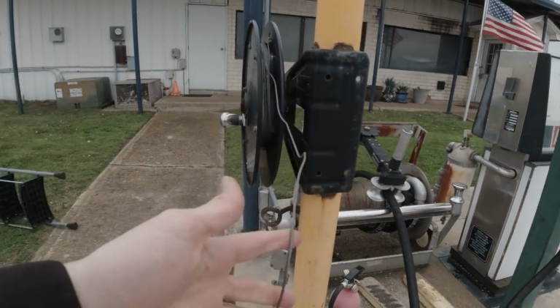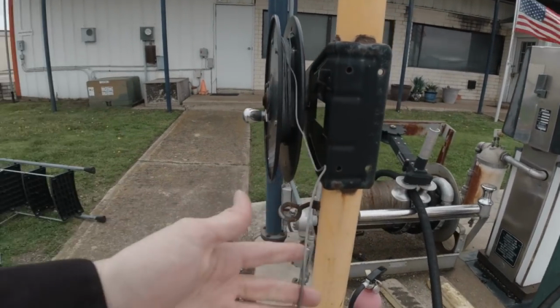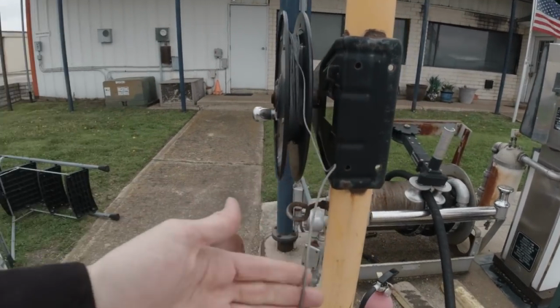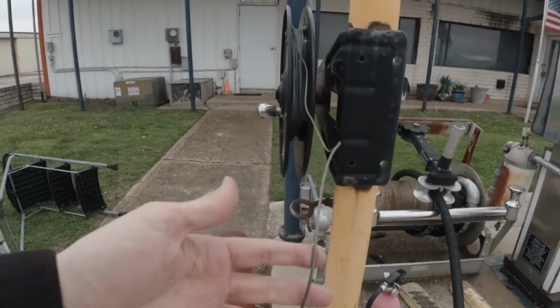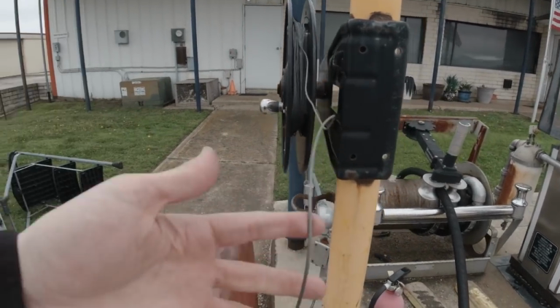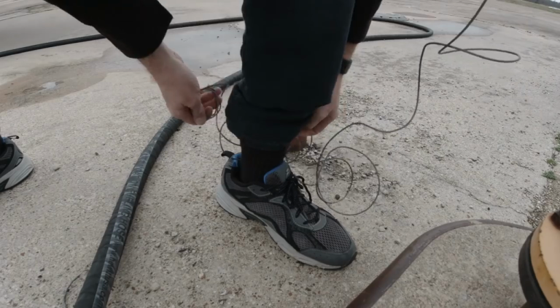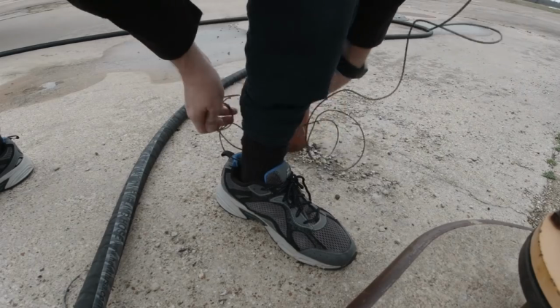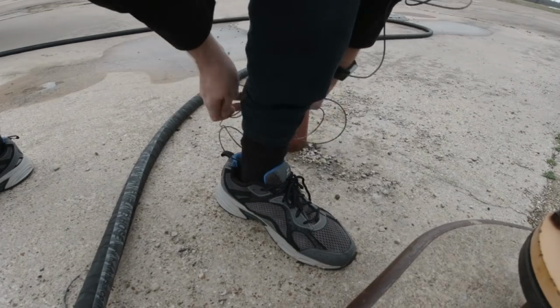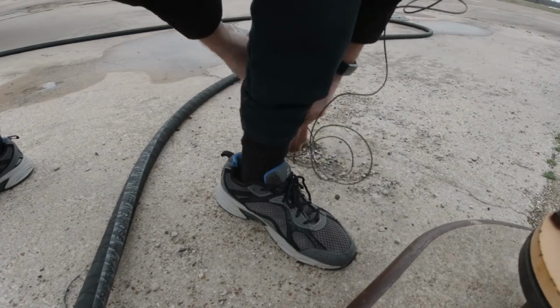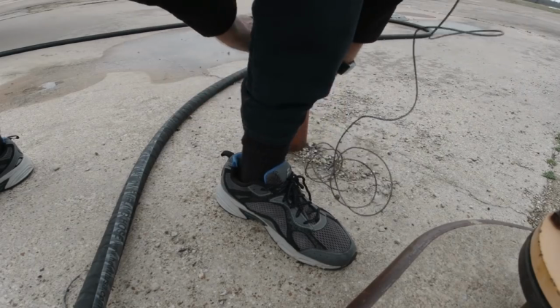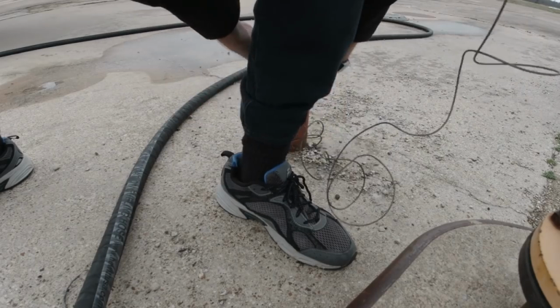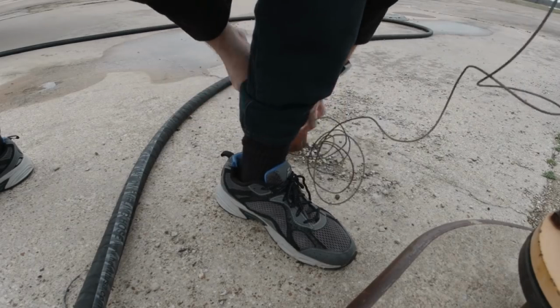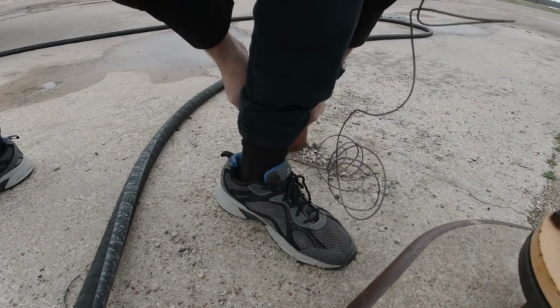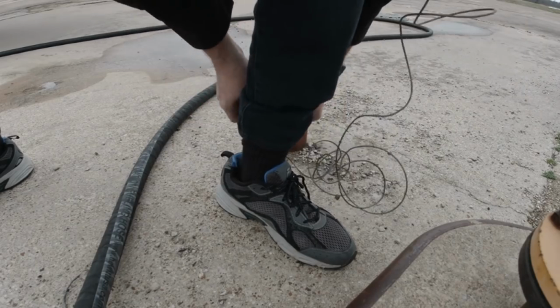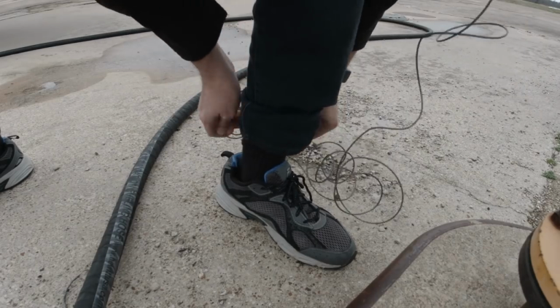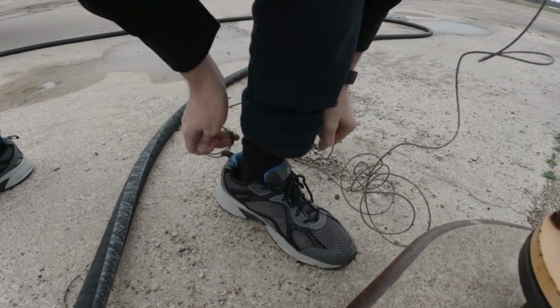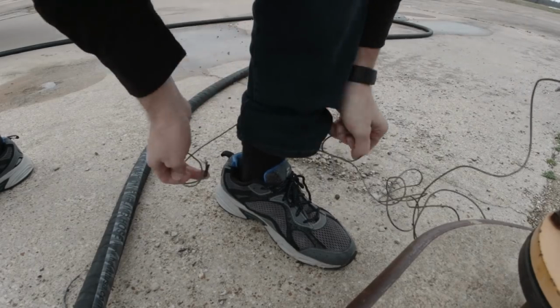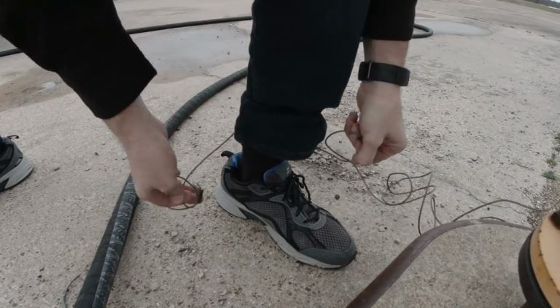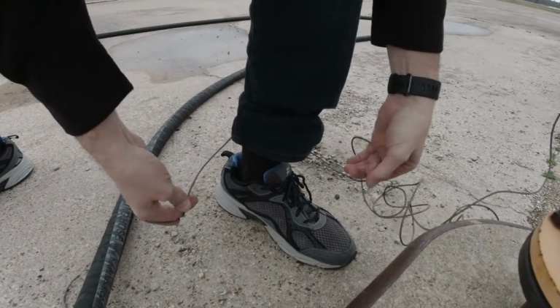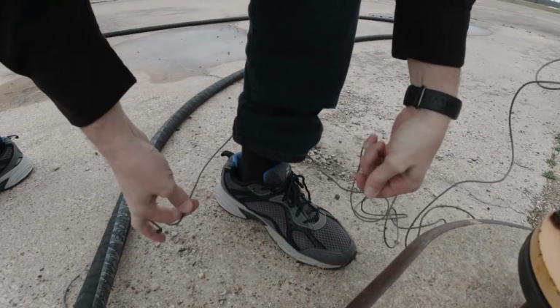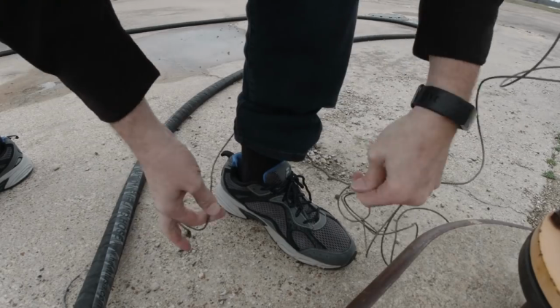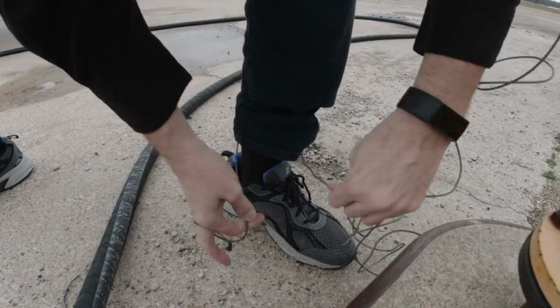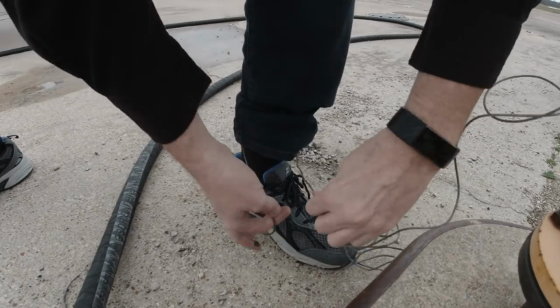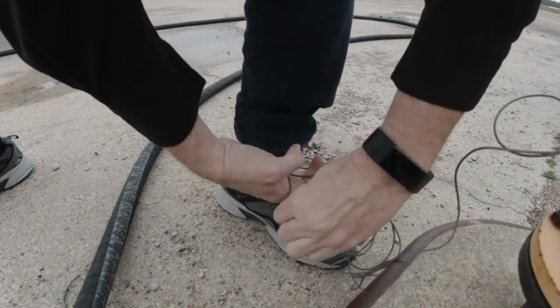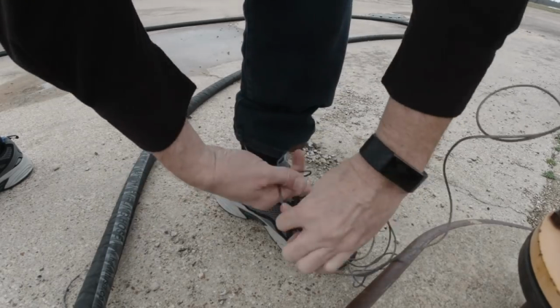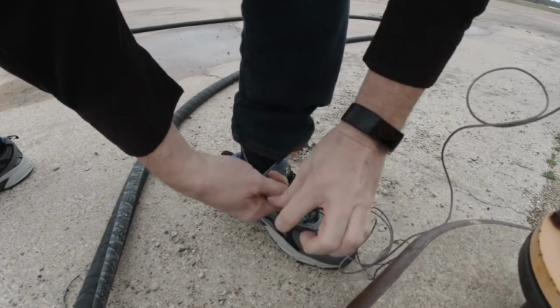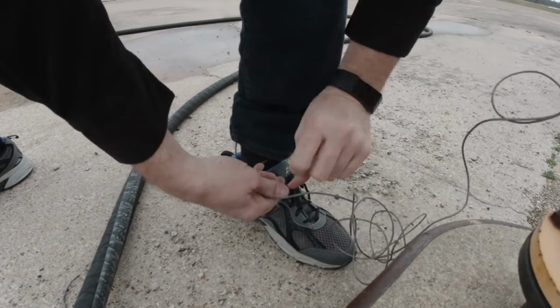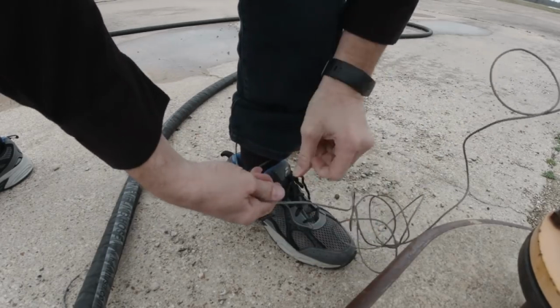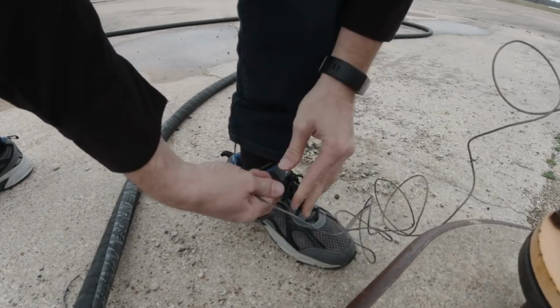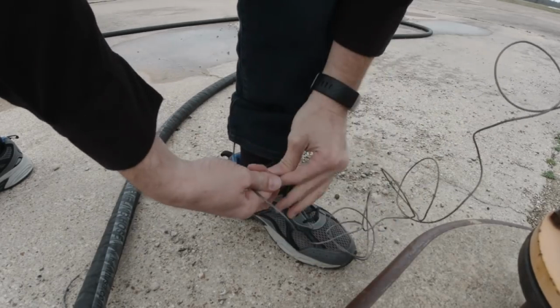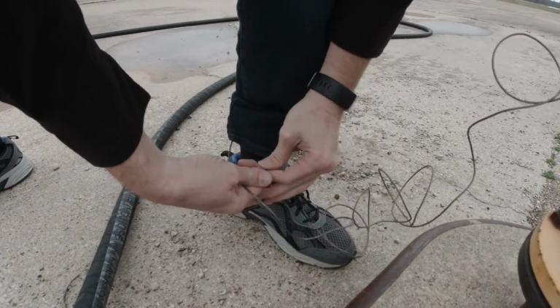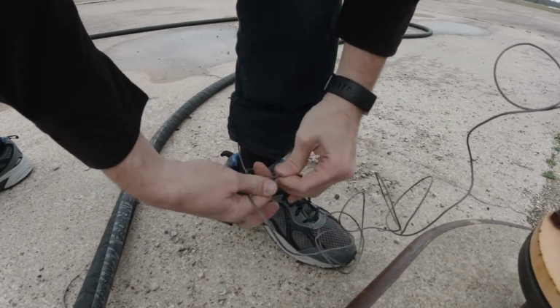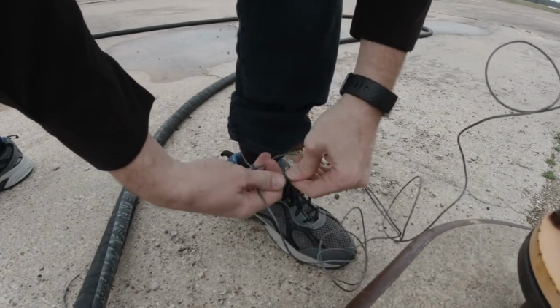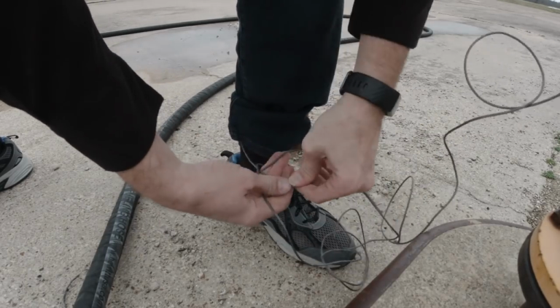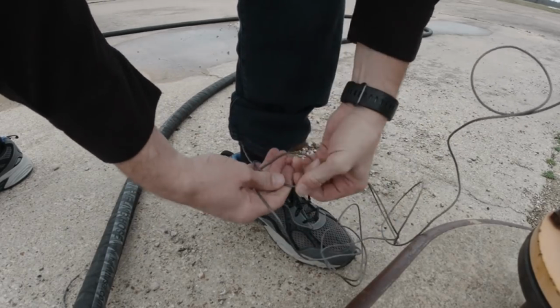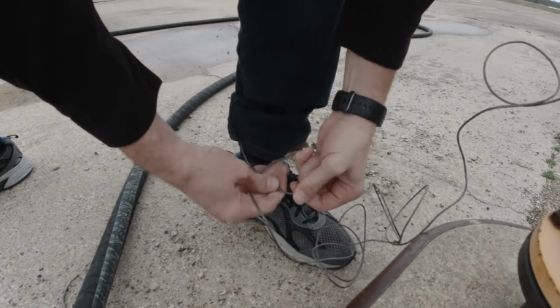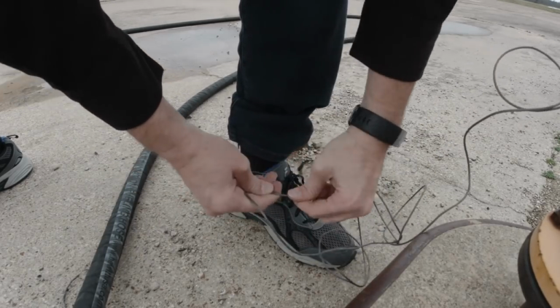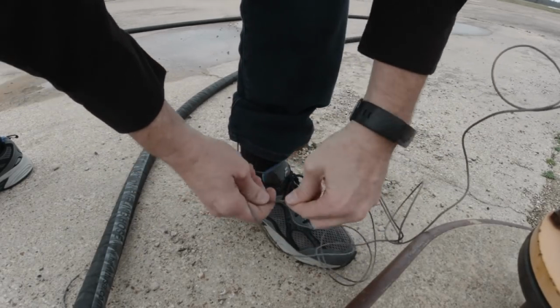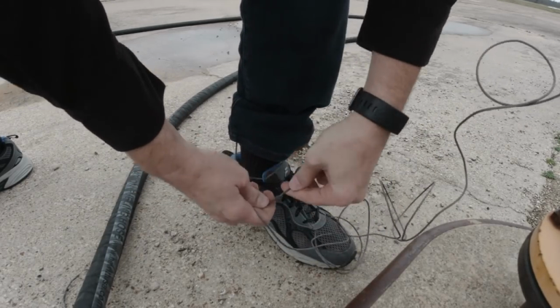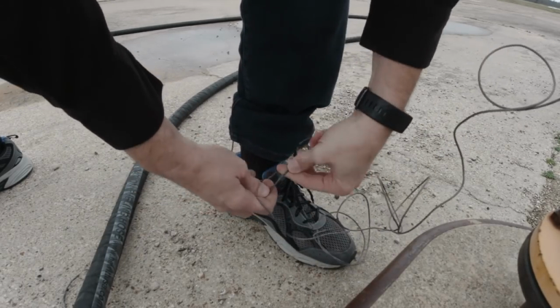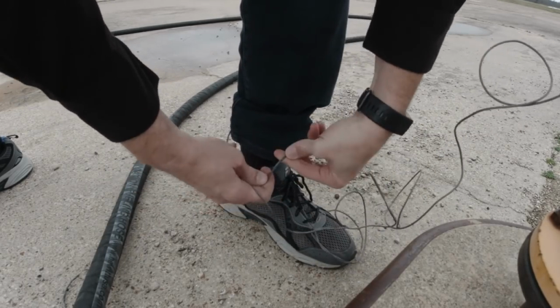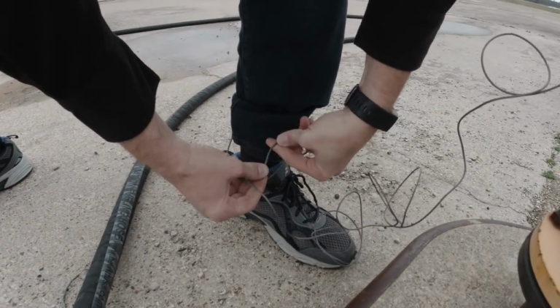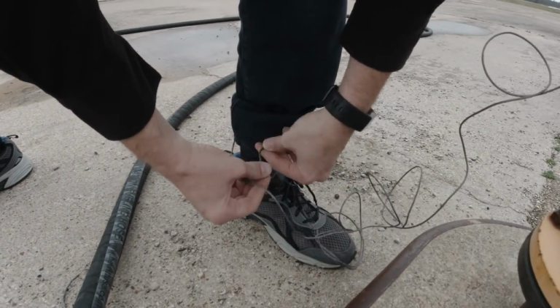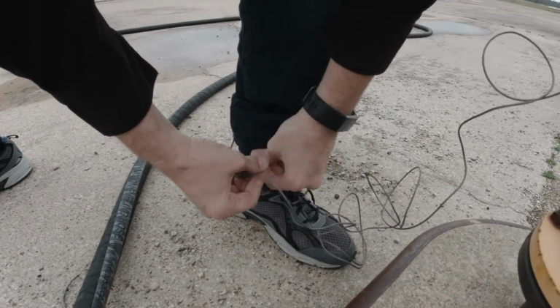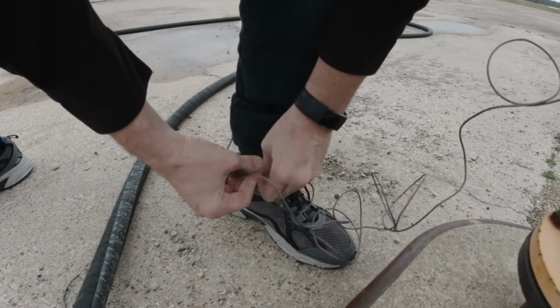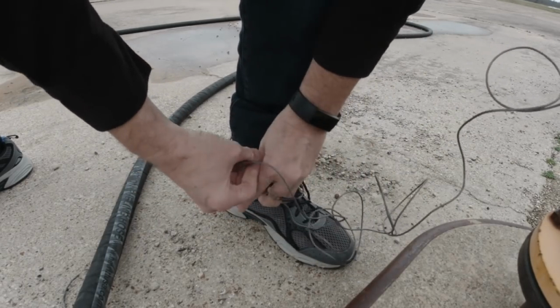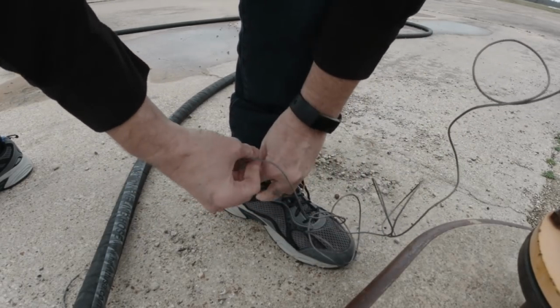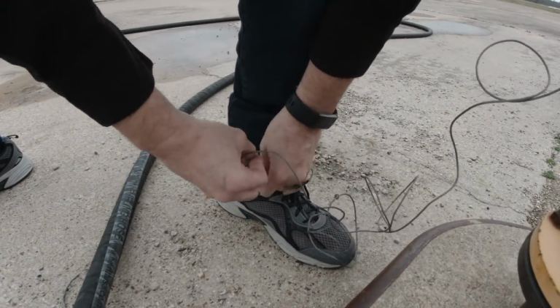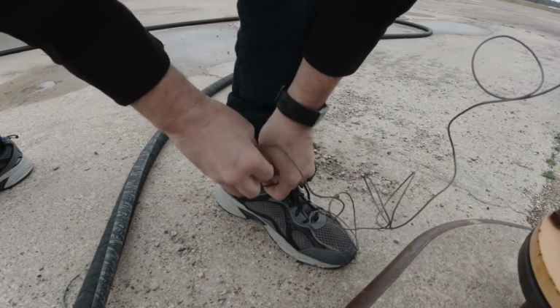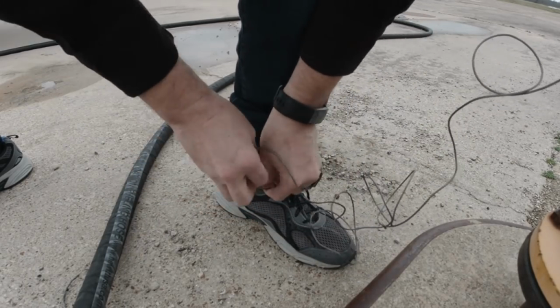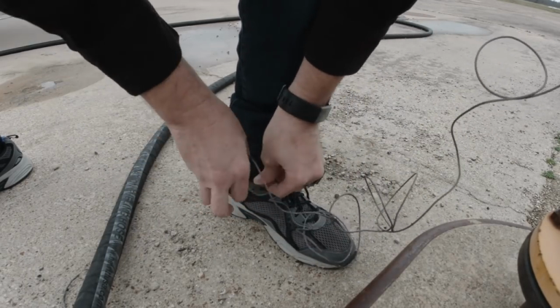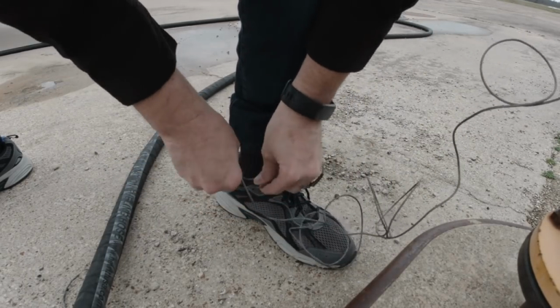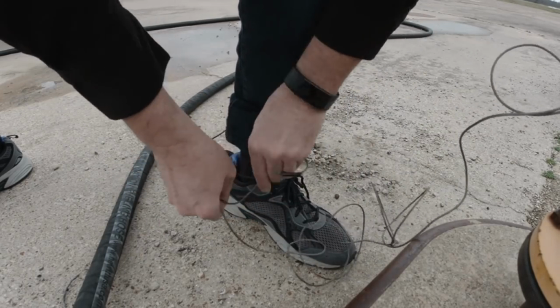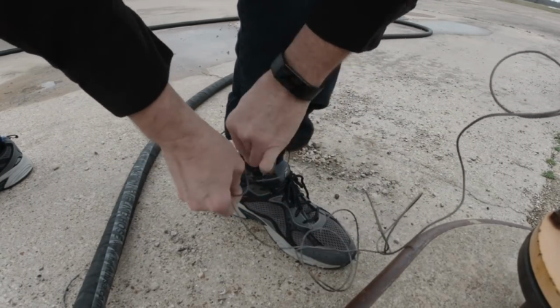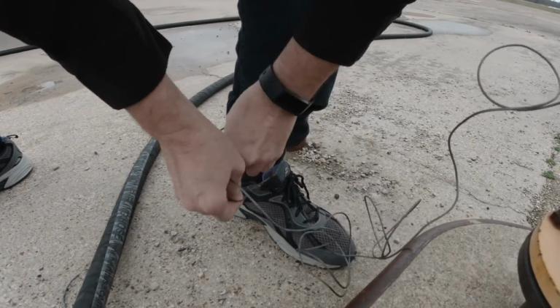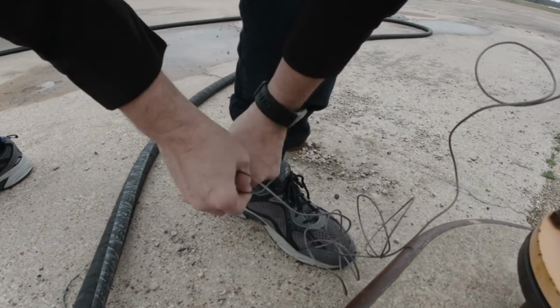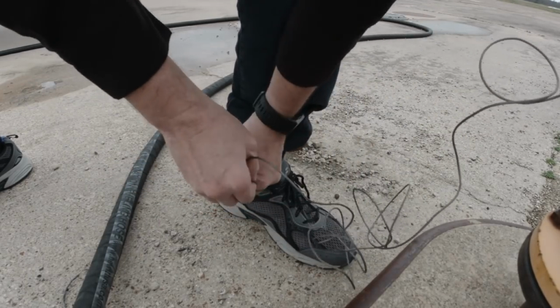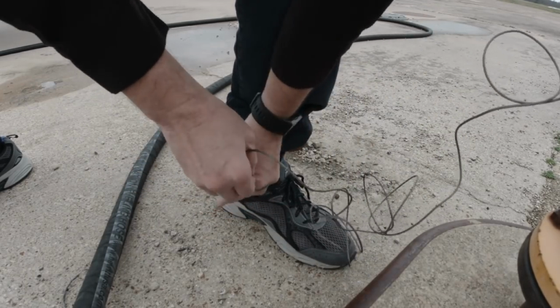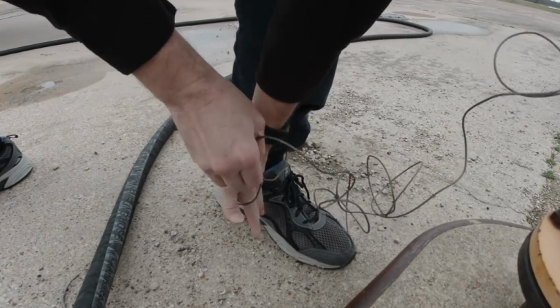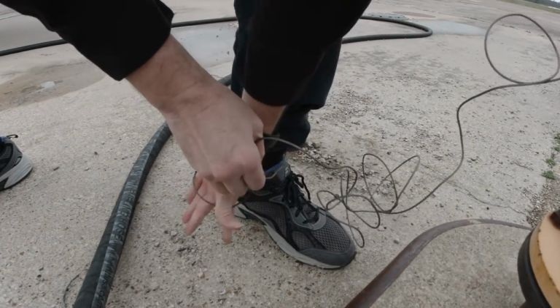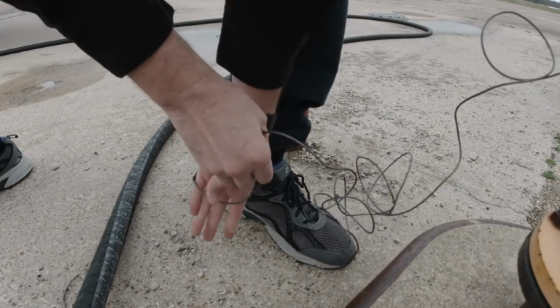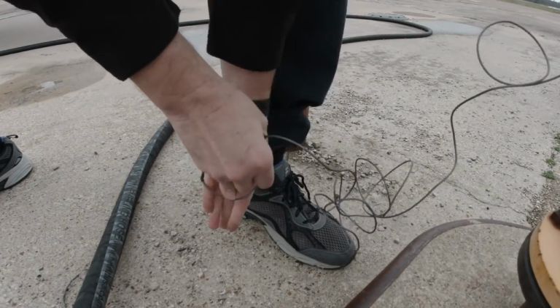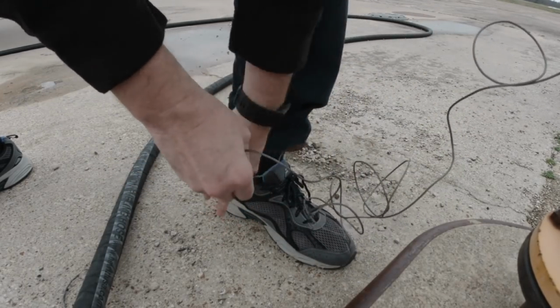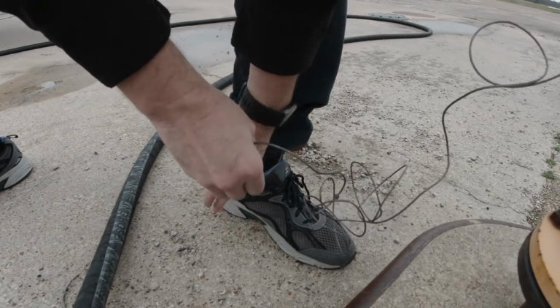You're gonna want to tie this around your ankle before you get started — because lightning, I think.